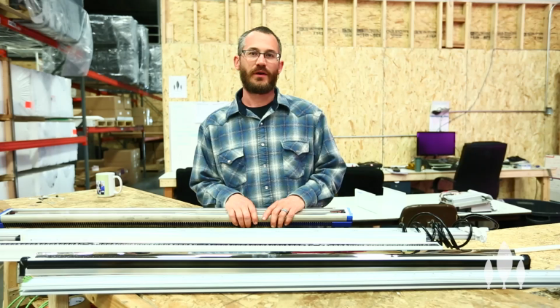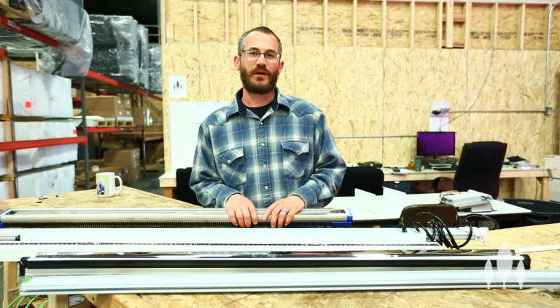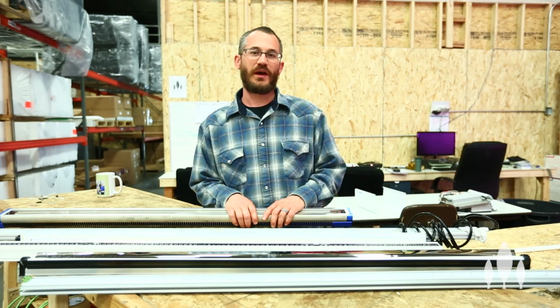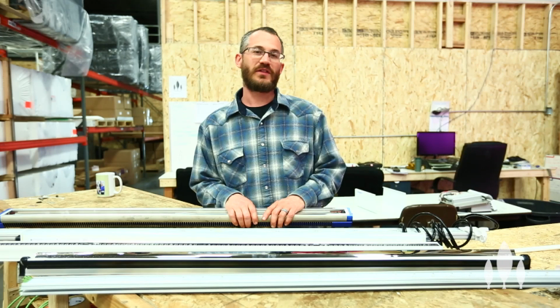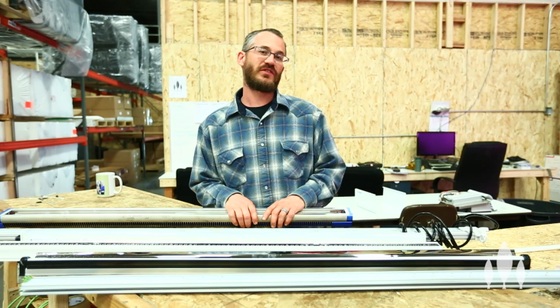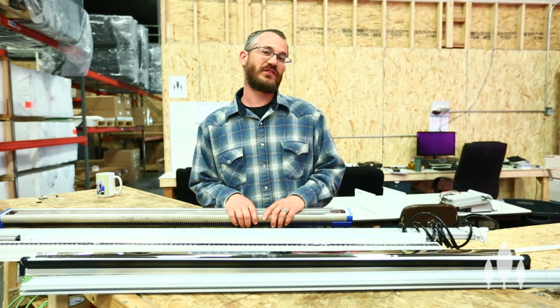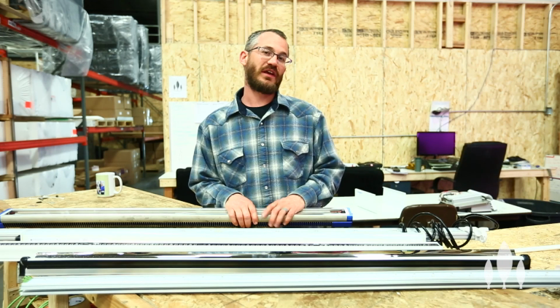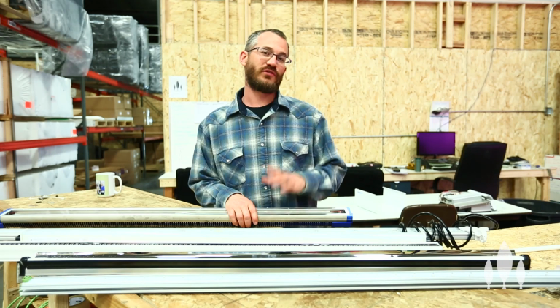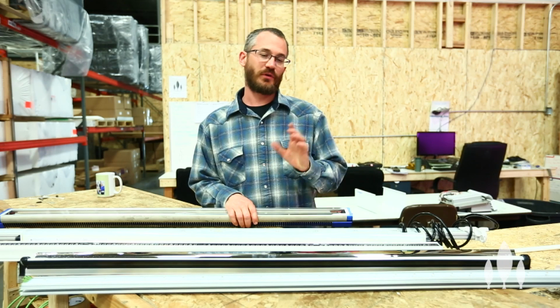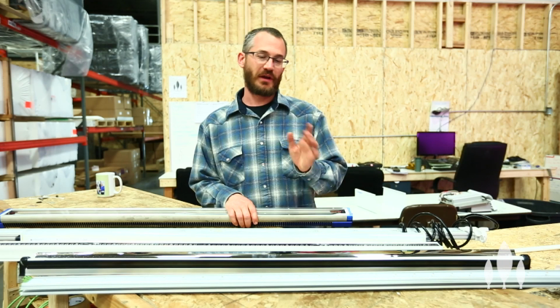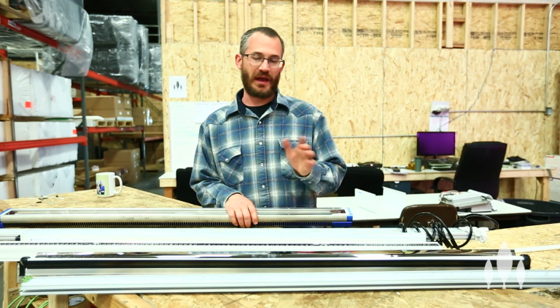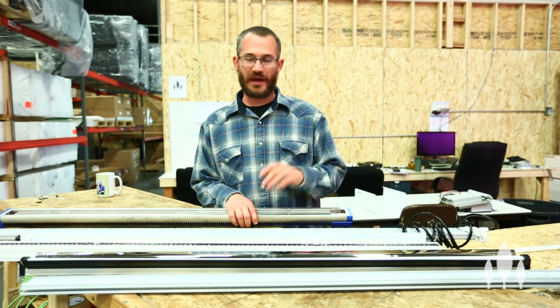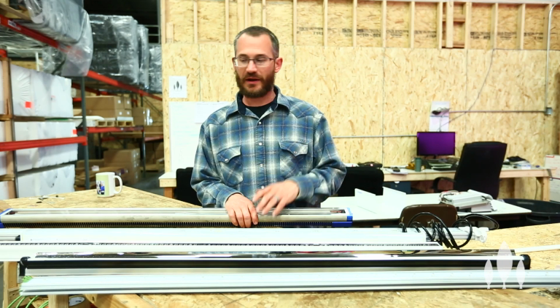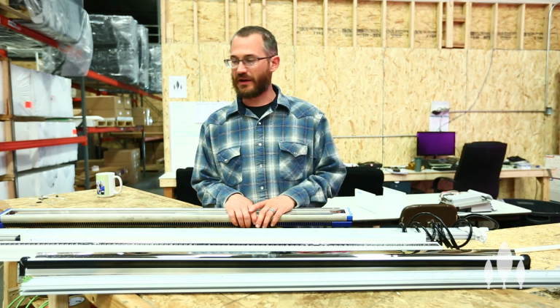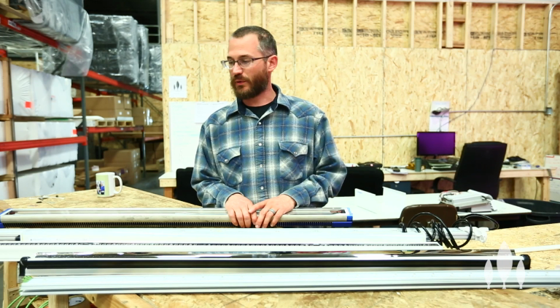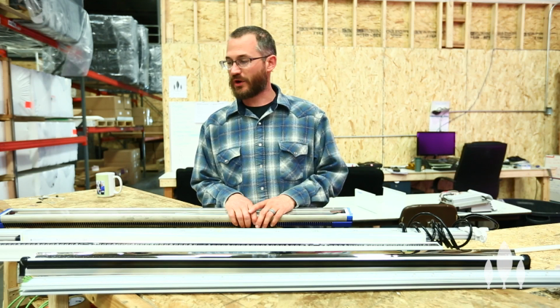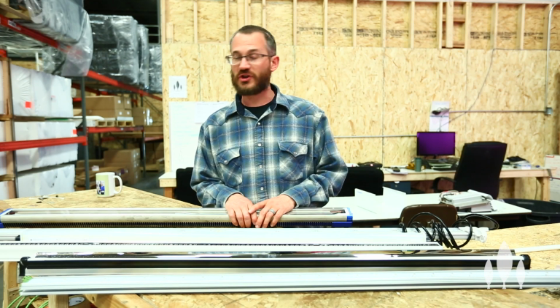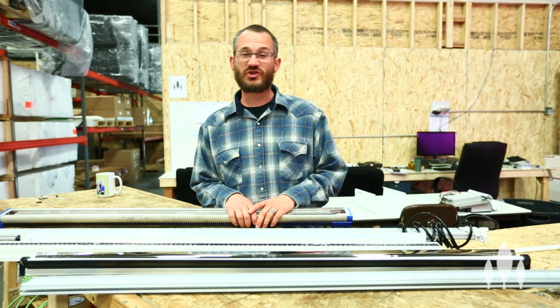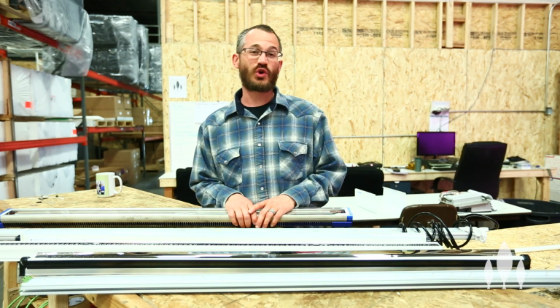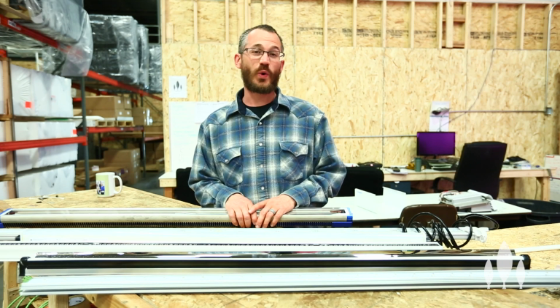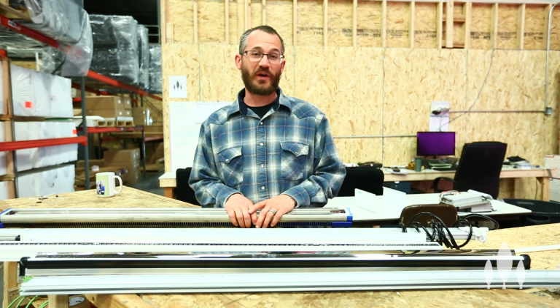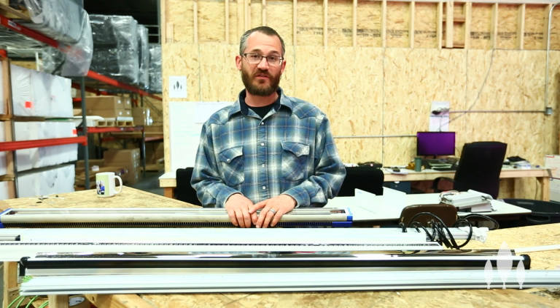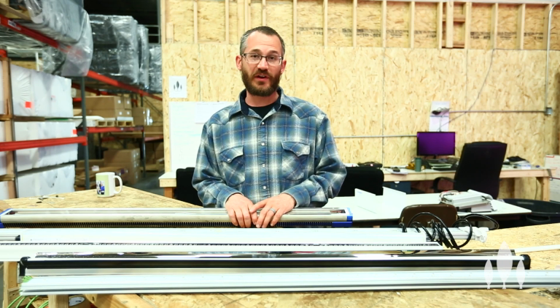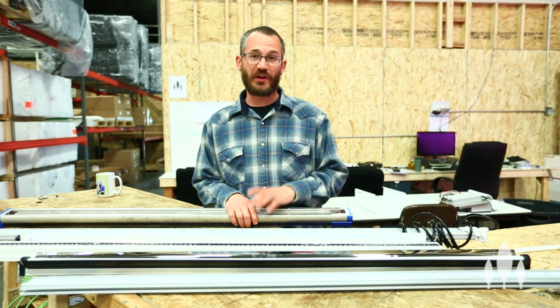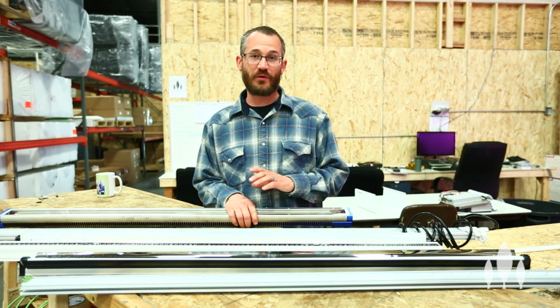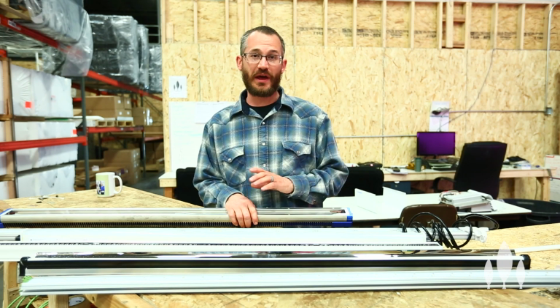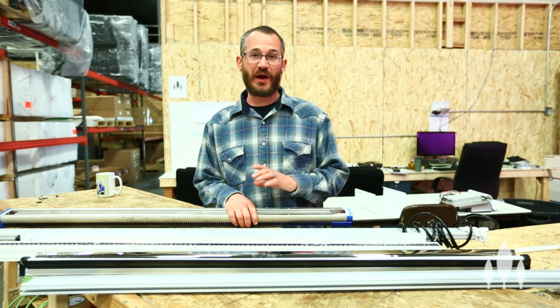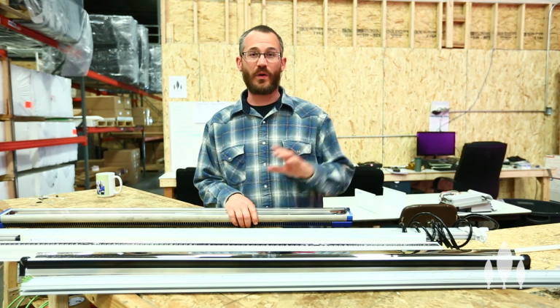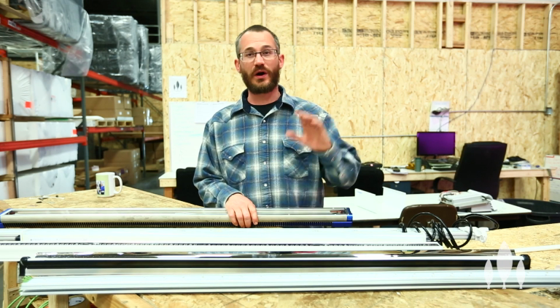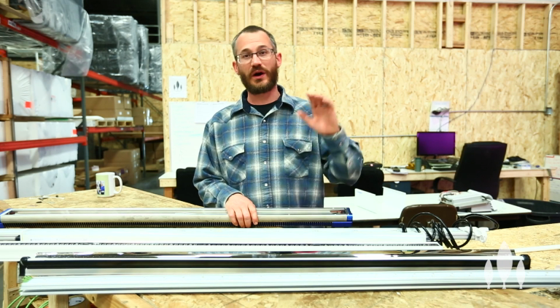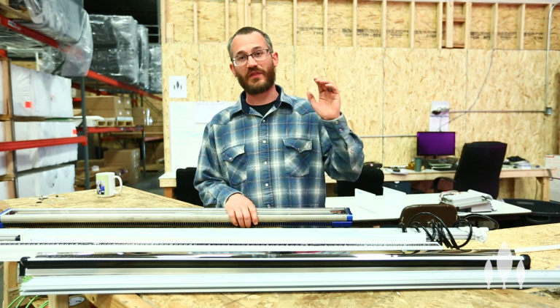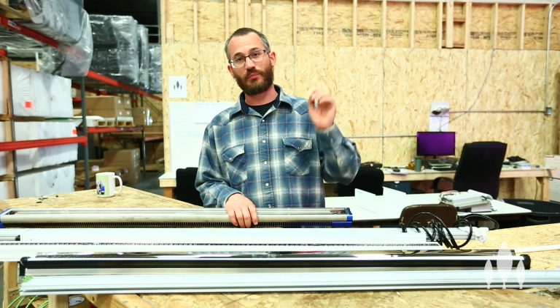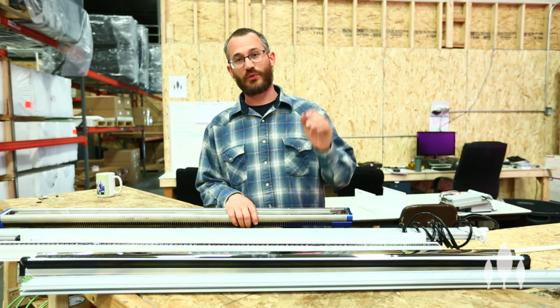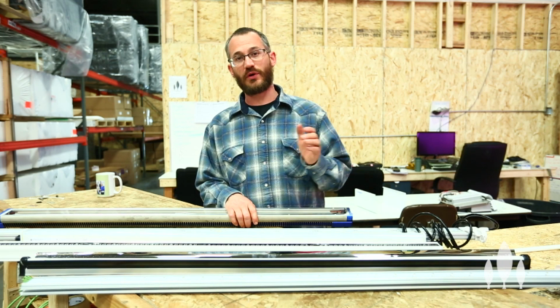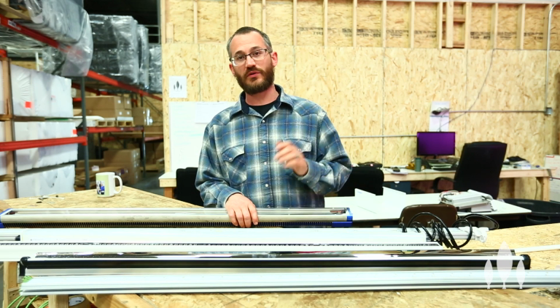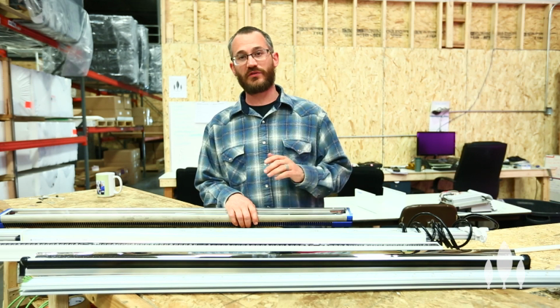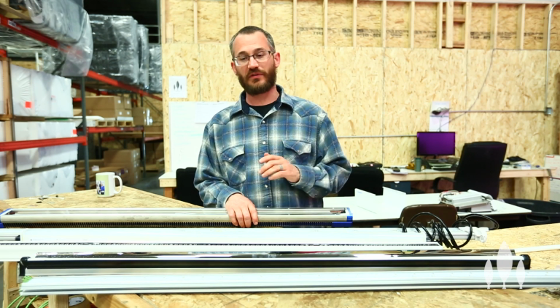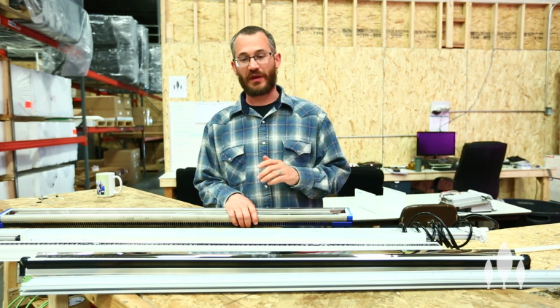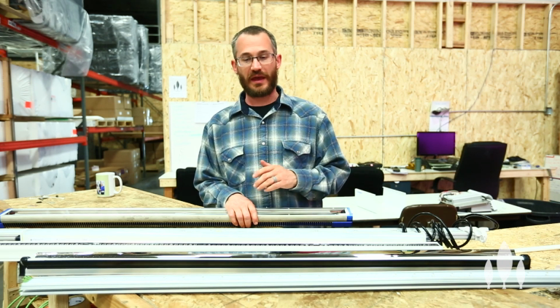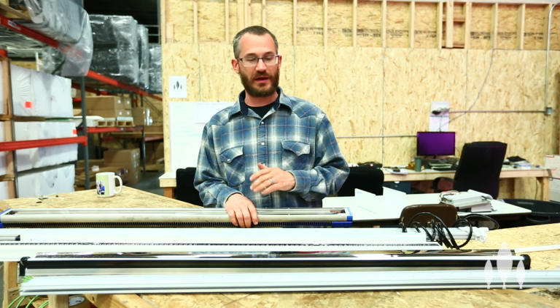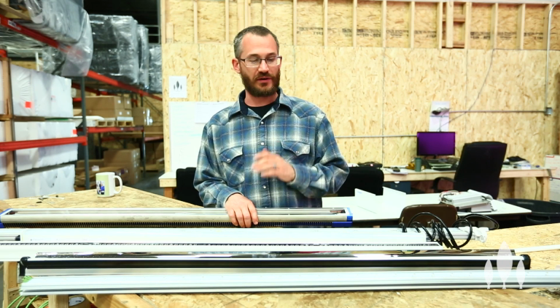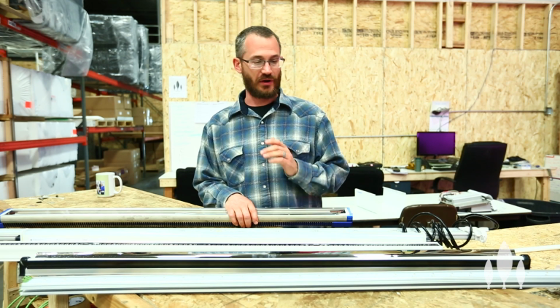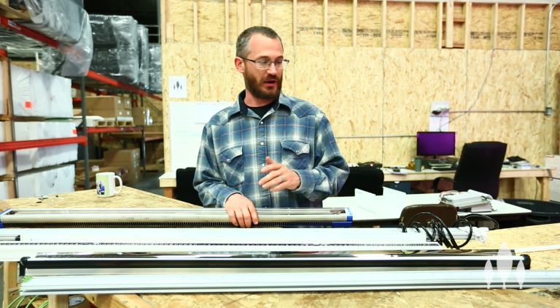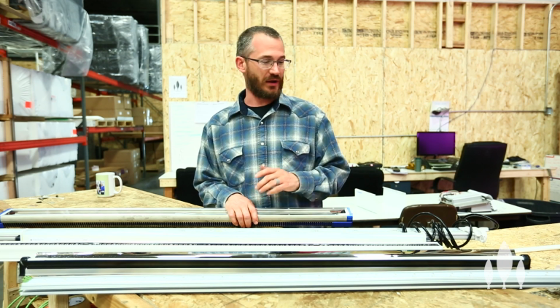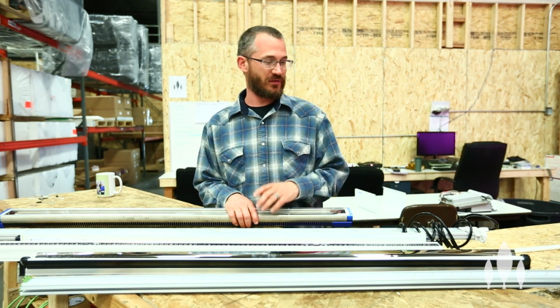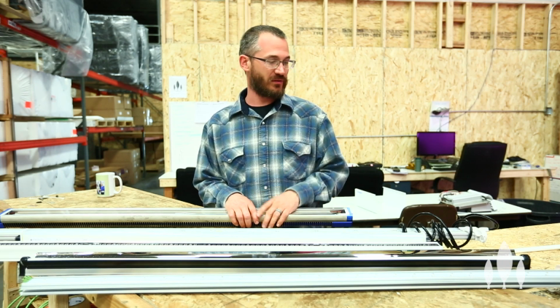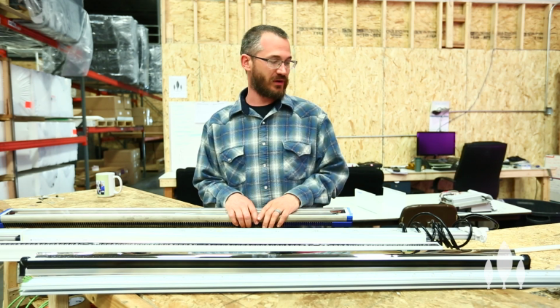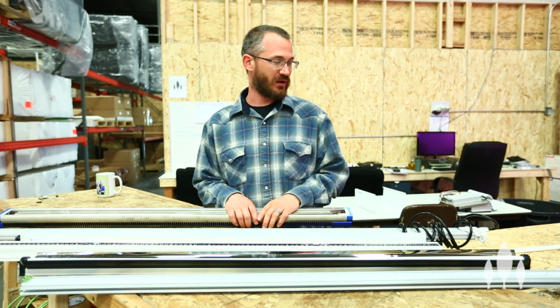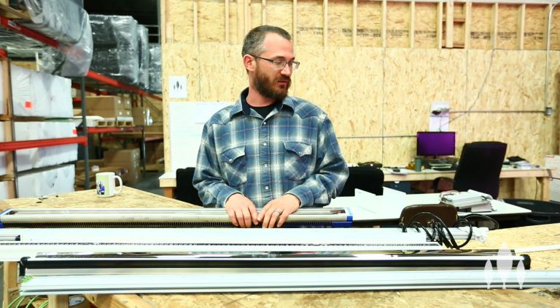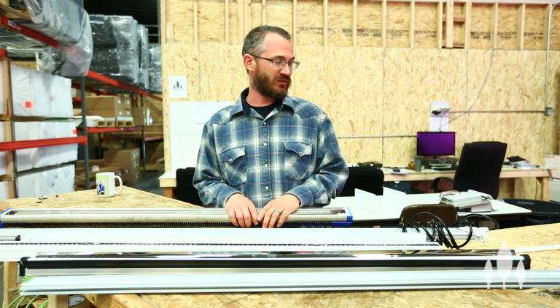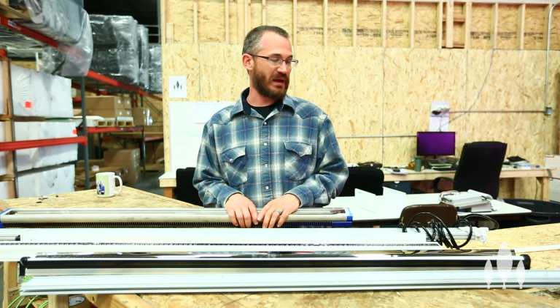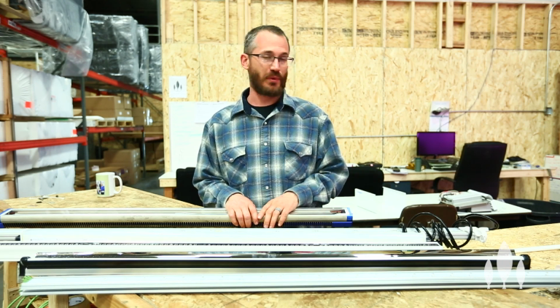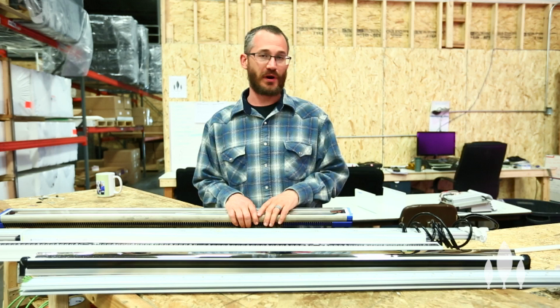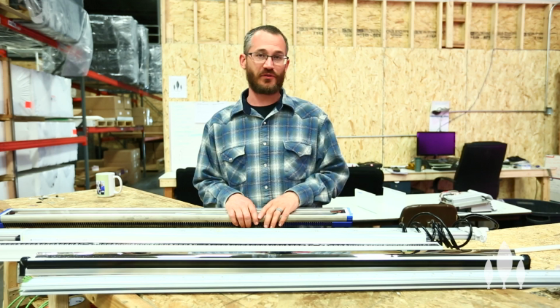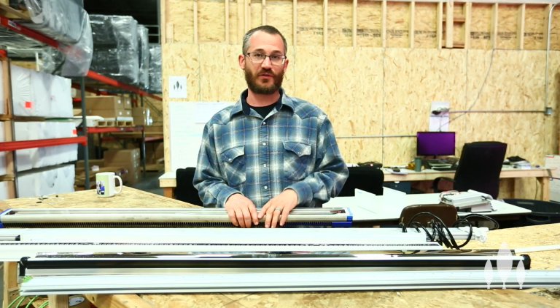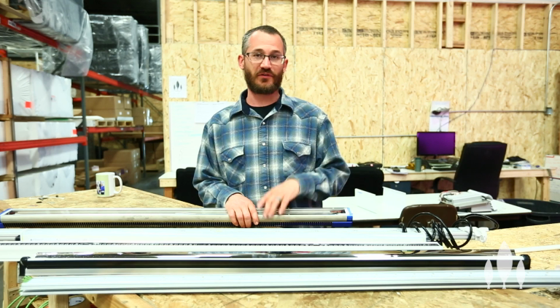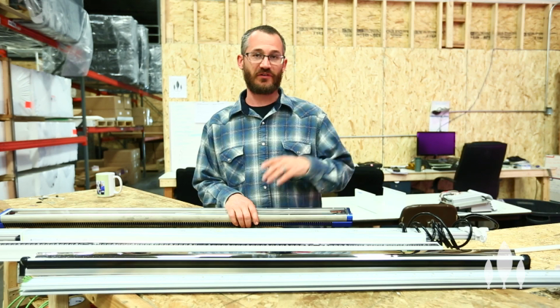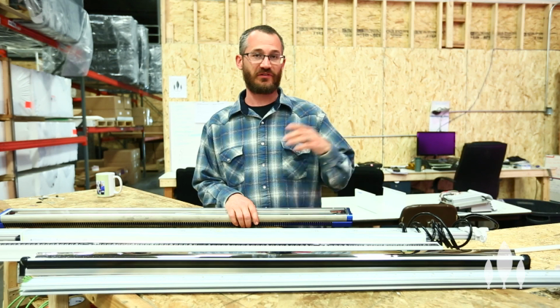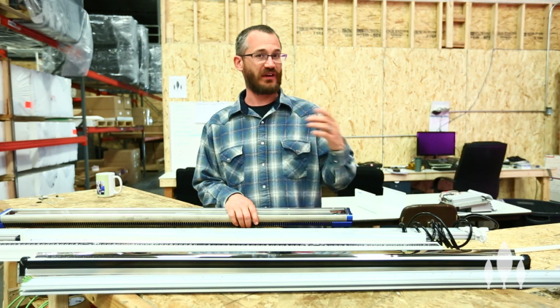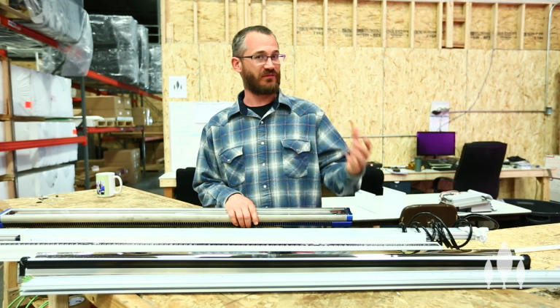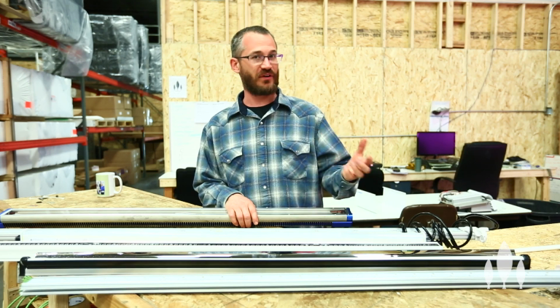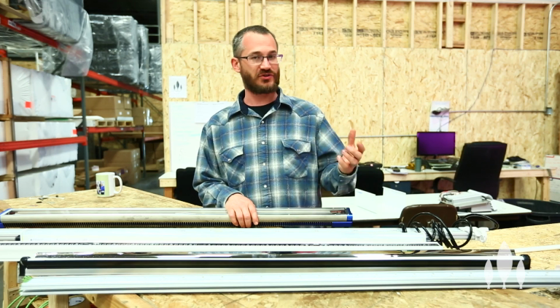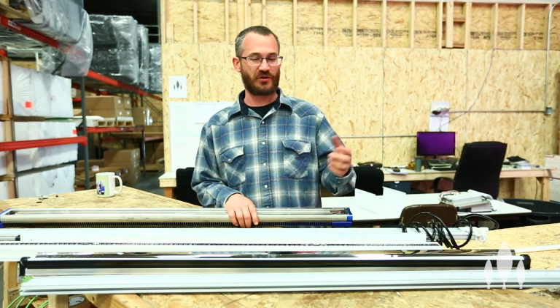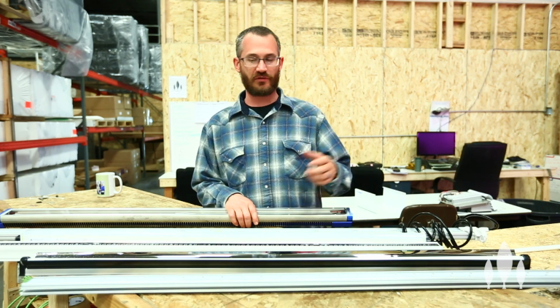Hey, this is Nate Story and we're going to do a quick video on the pros and cons of light bars versus fixtures.